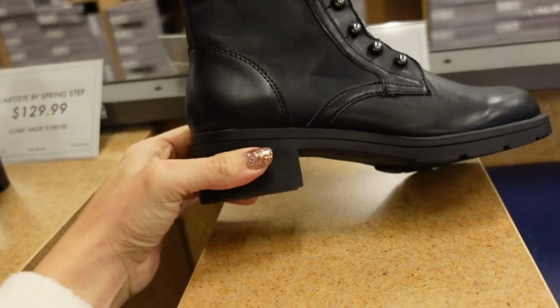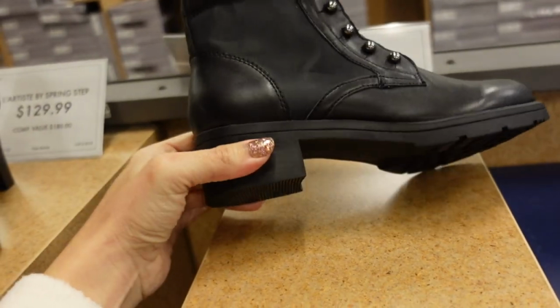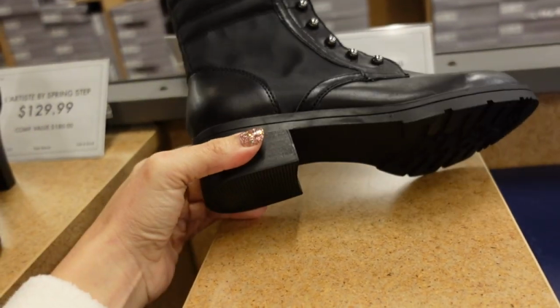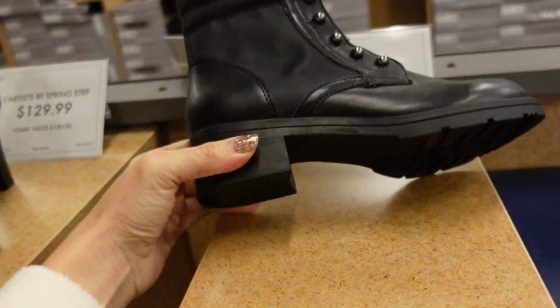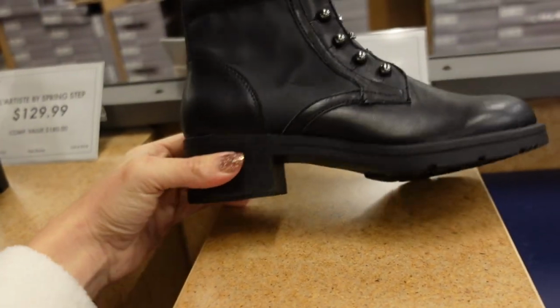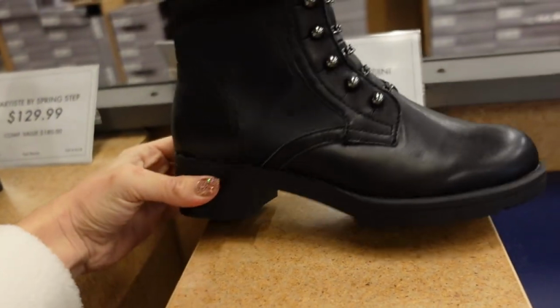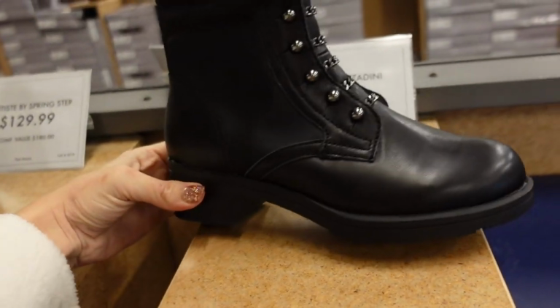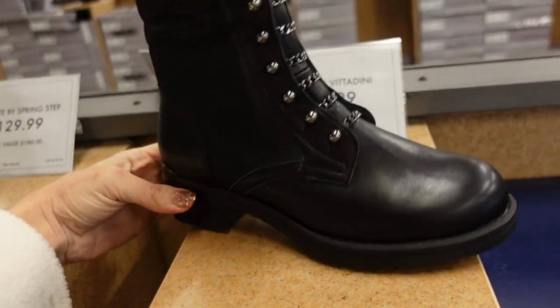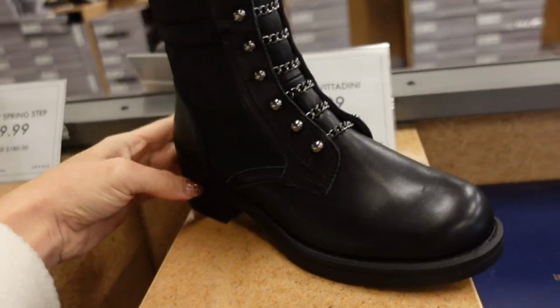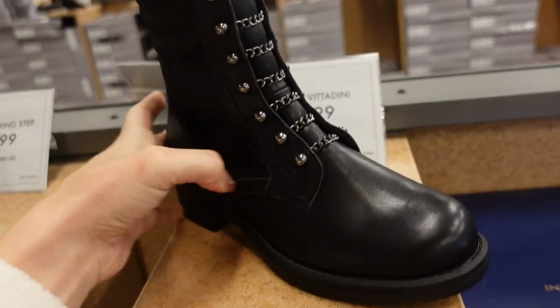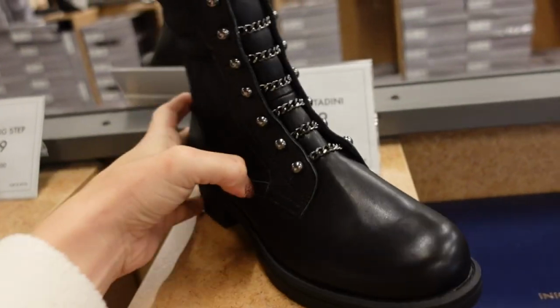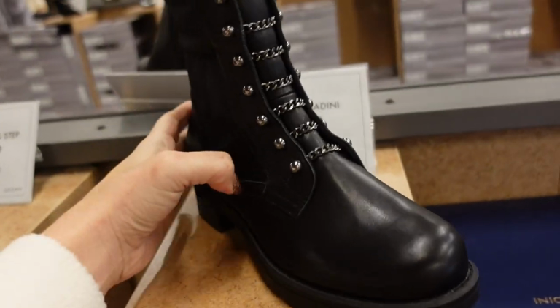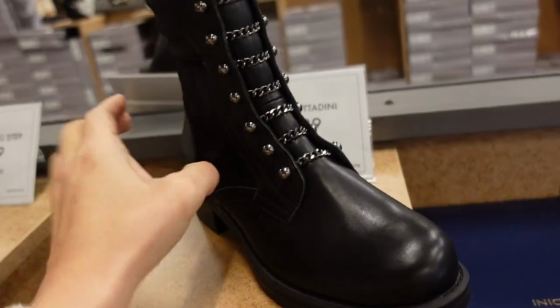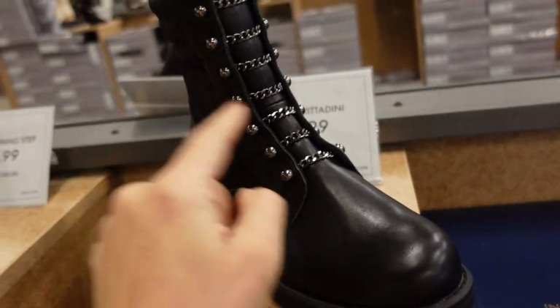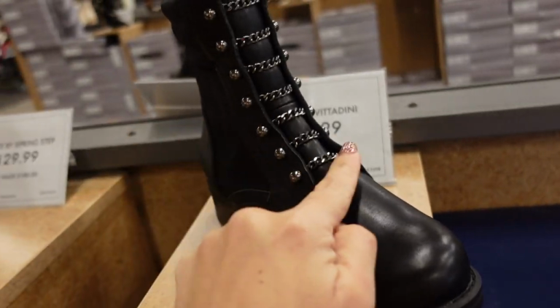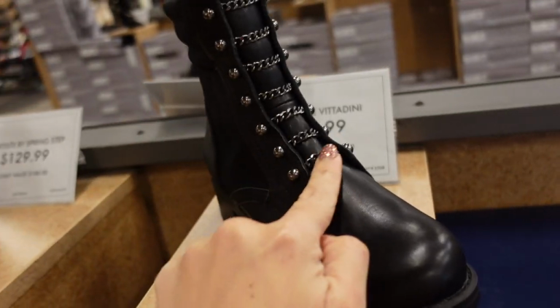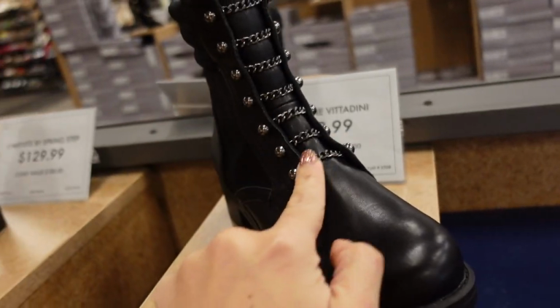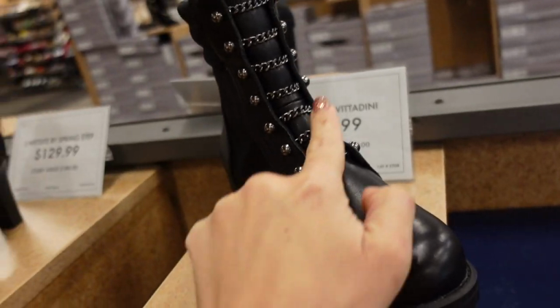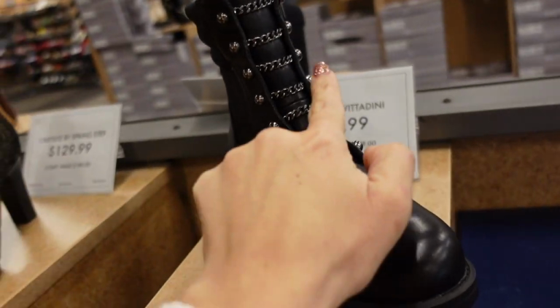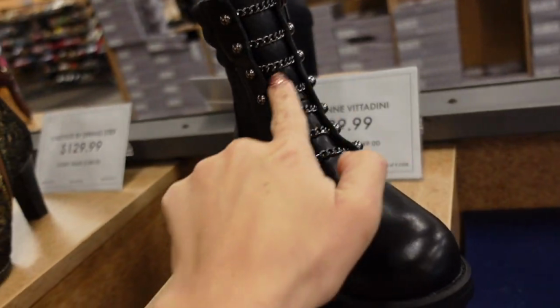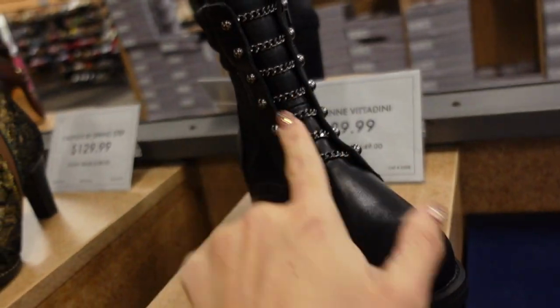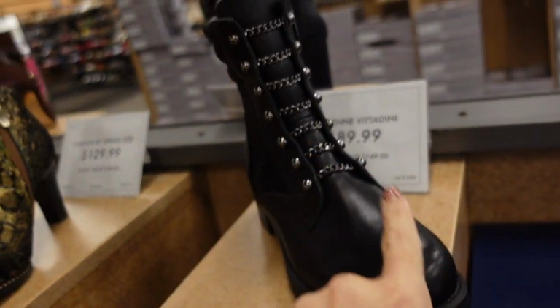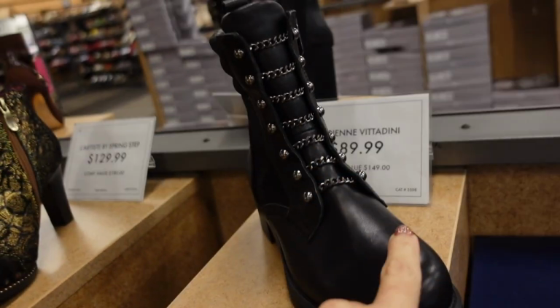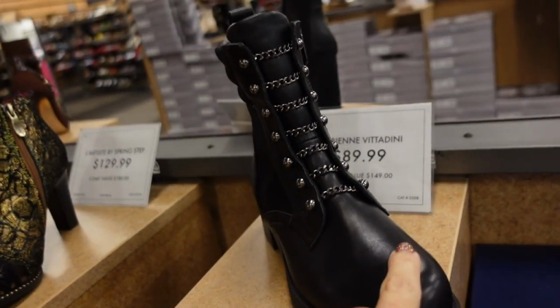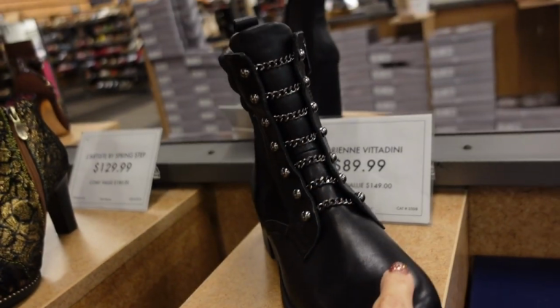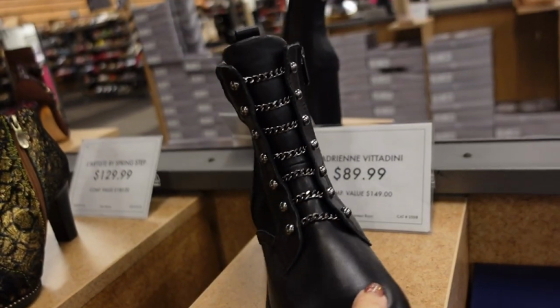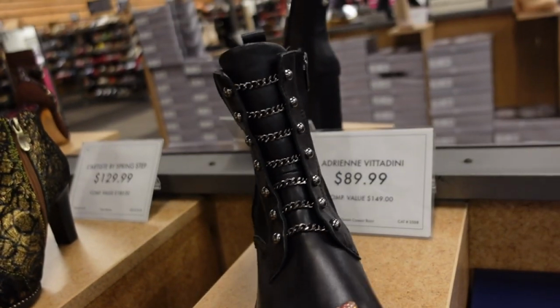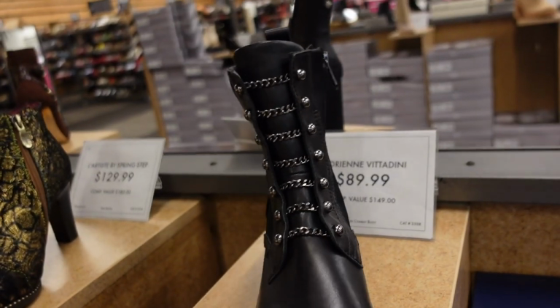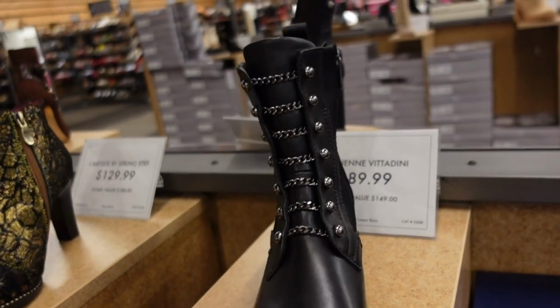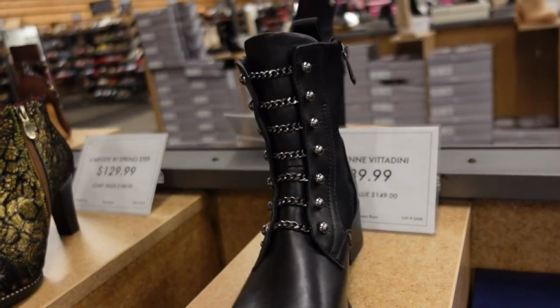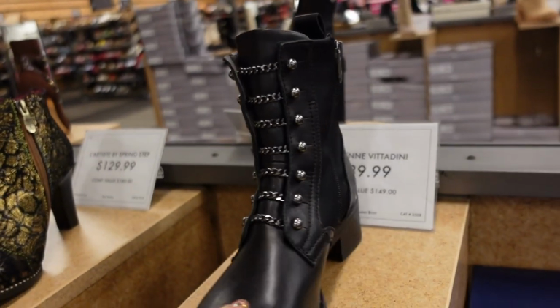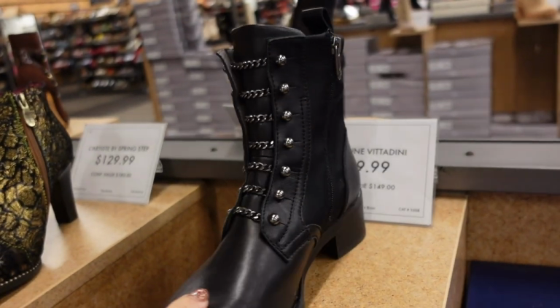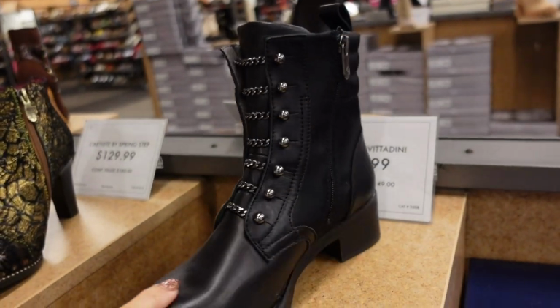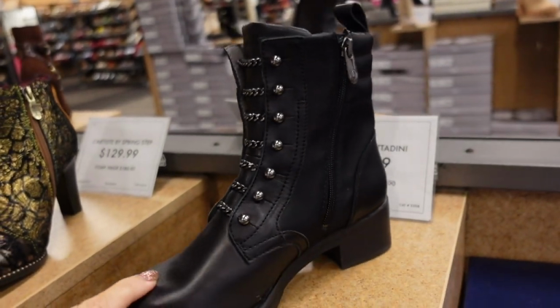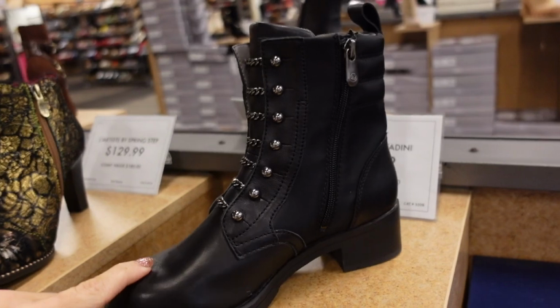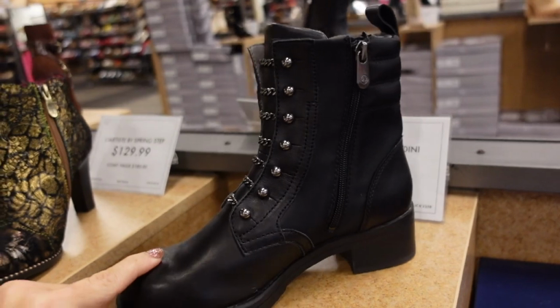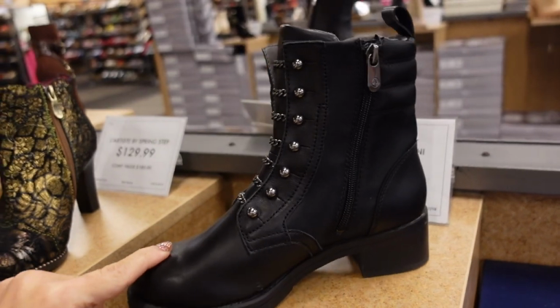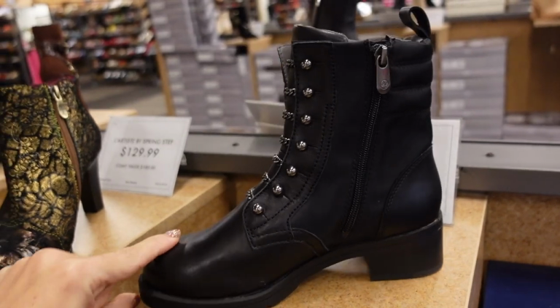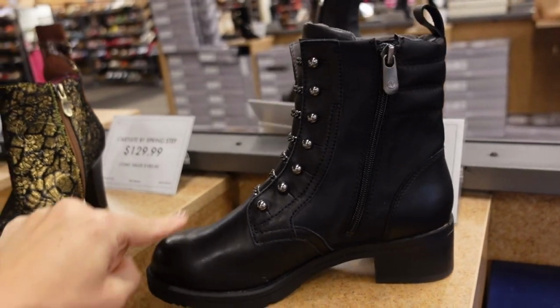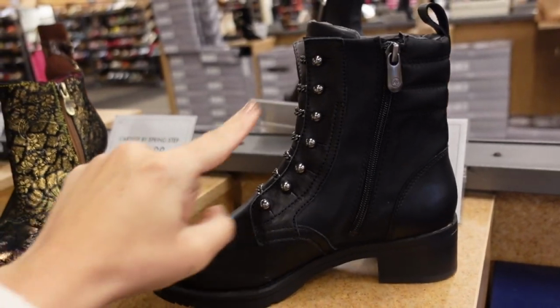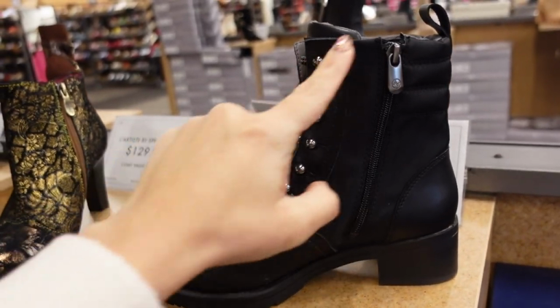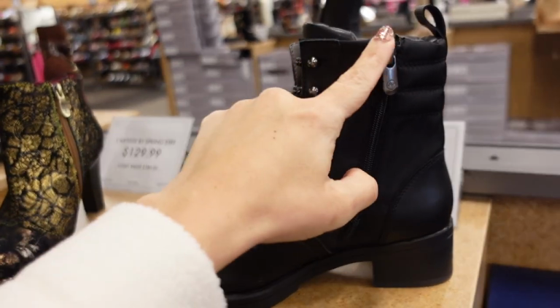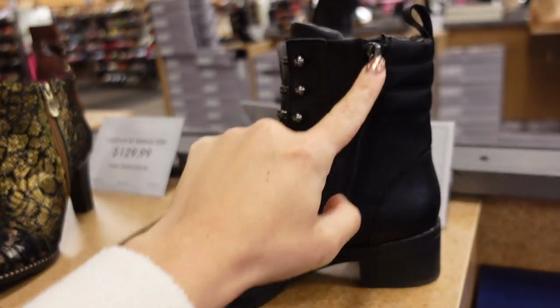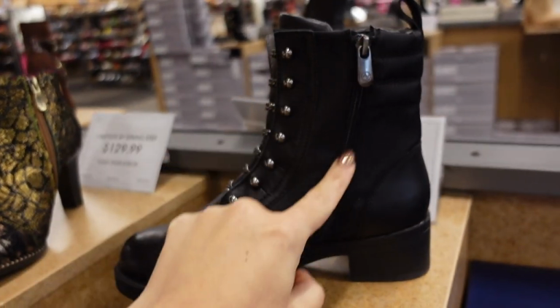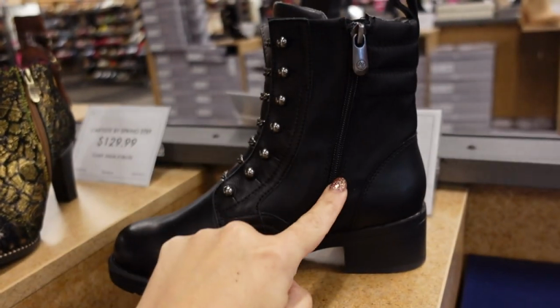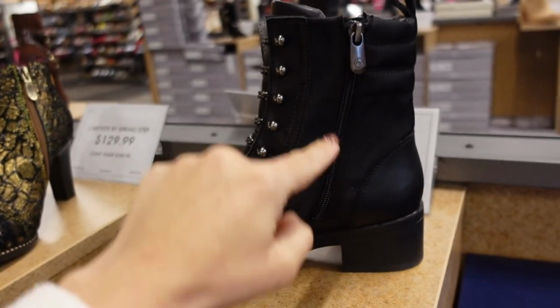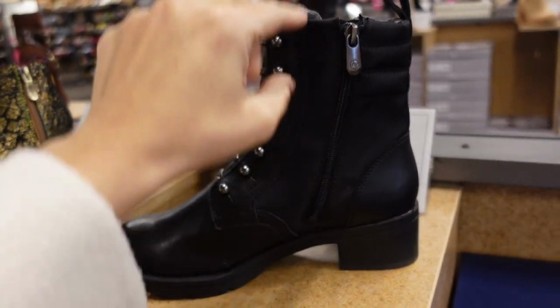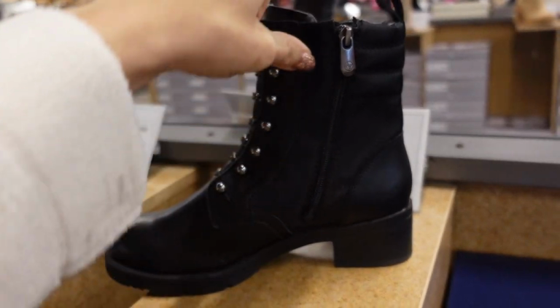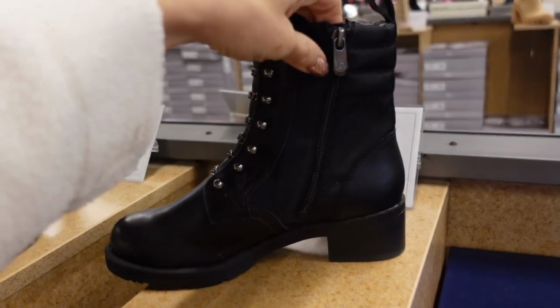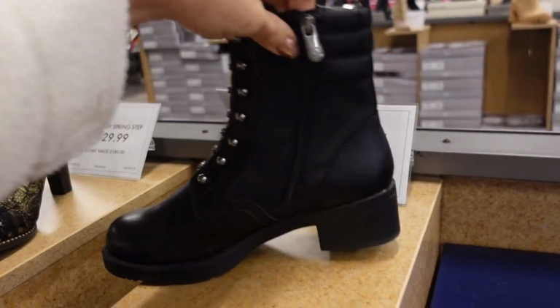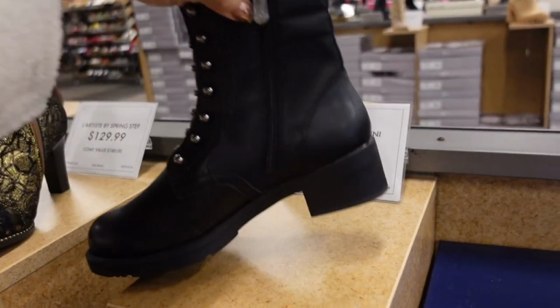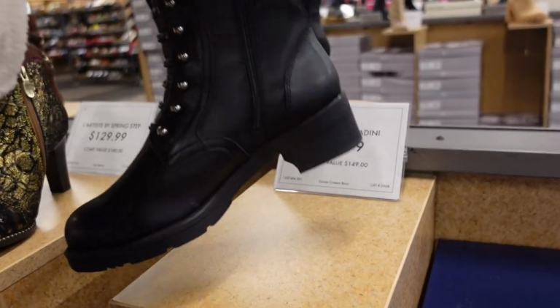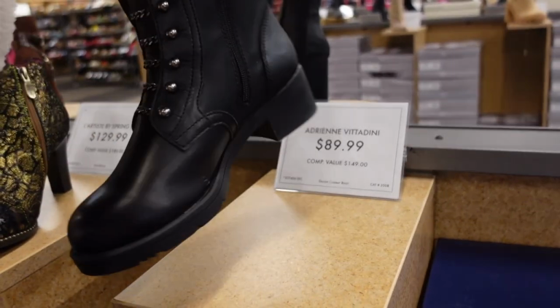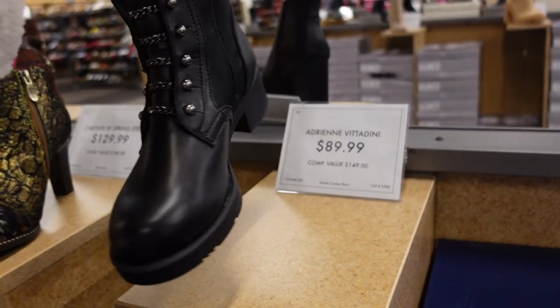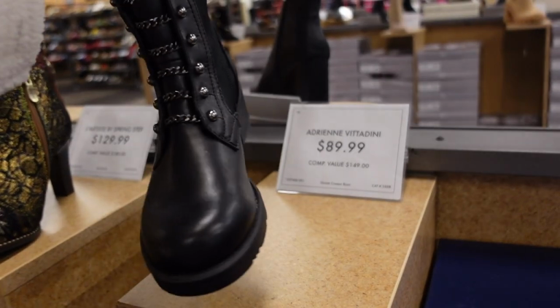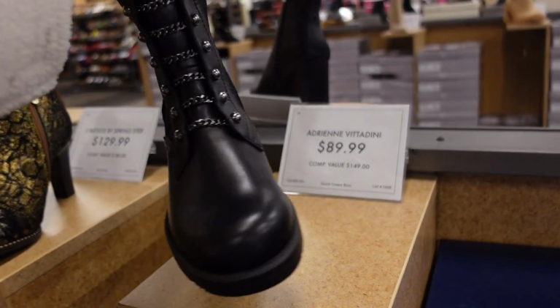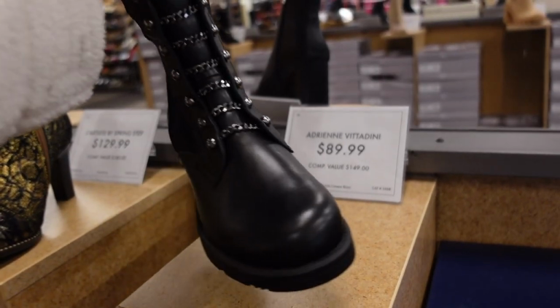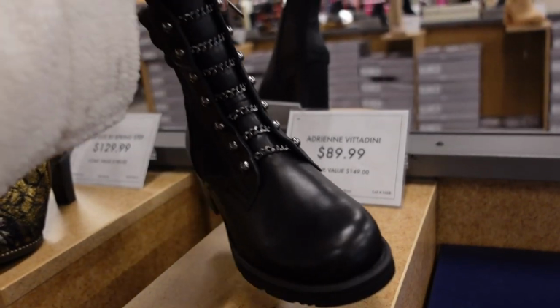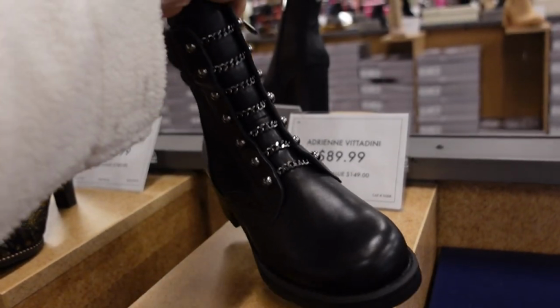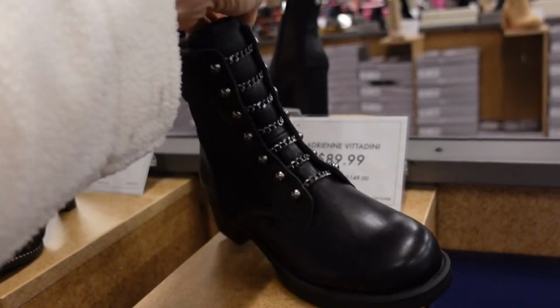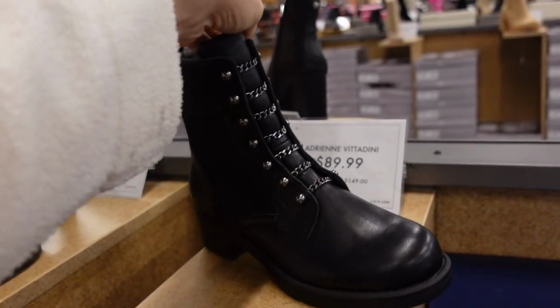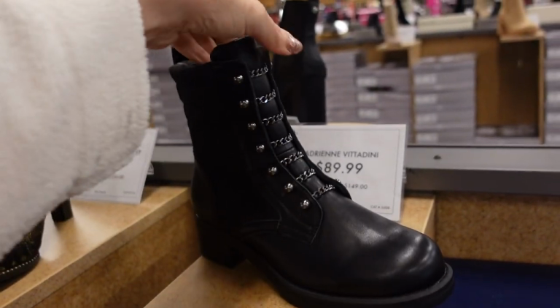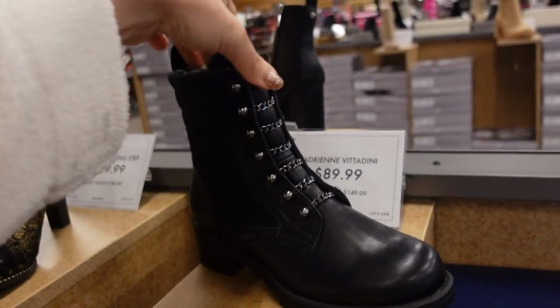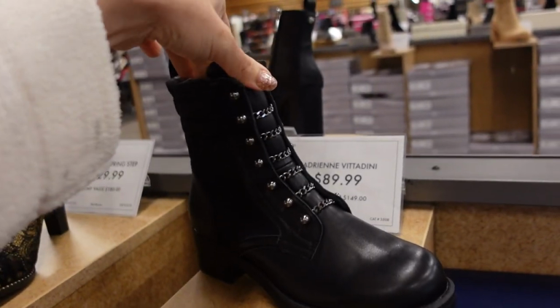New combat boot from Adrian Vidadini — these have the rounded toe, feel like real leather, chunky heel in the back, a little buckle detail going across, gunmetal zipper on the inside. These are $89.99.